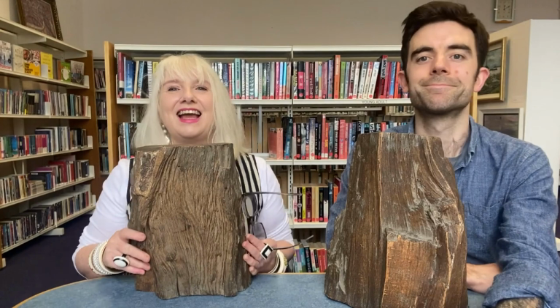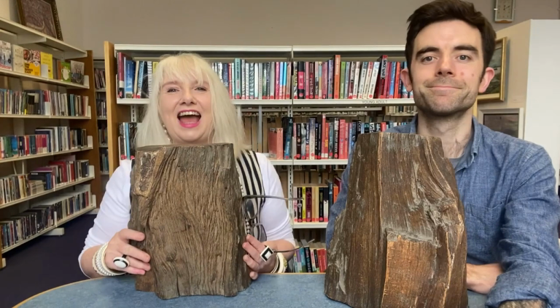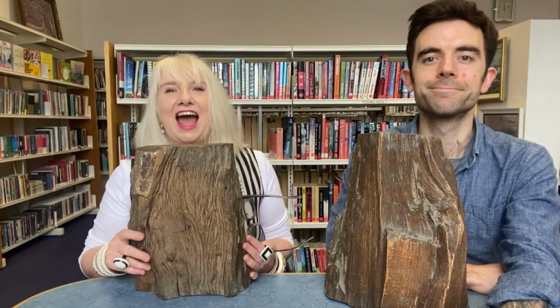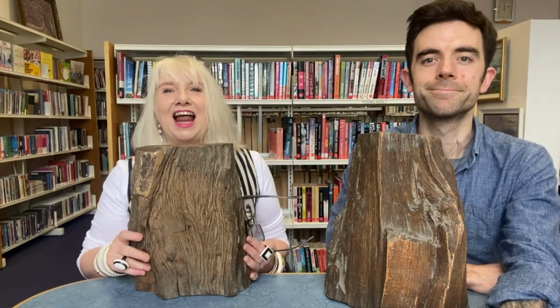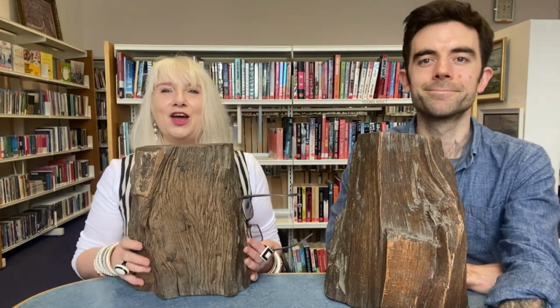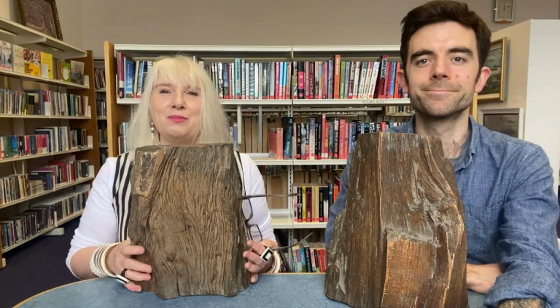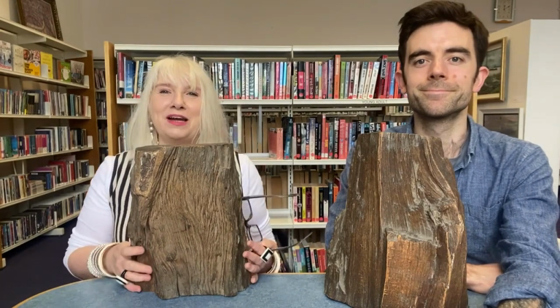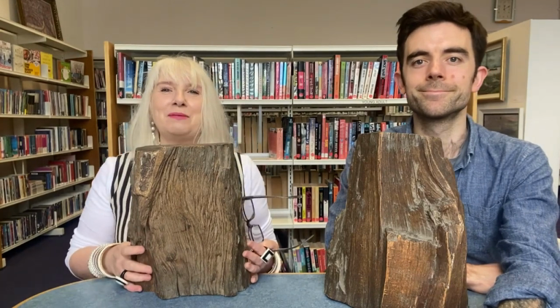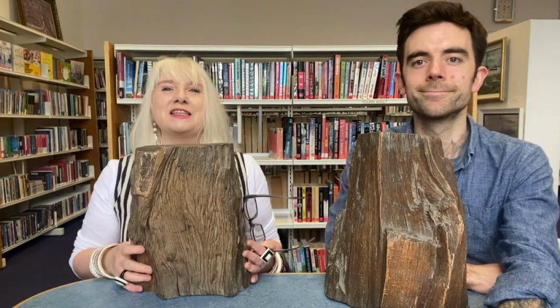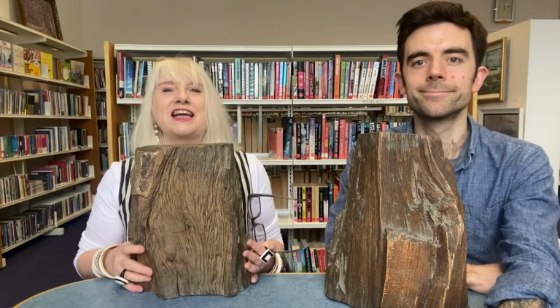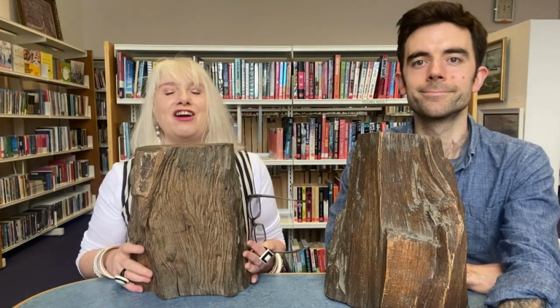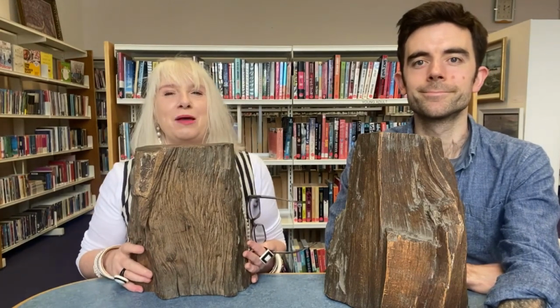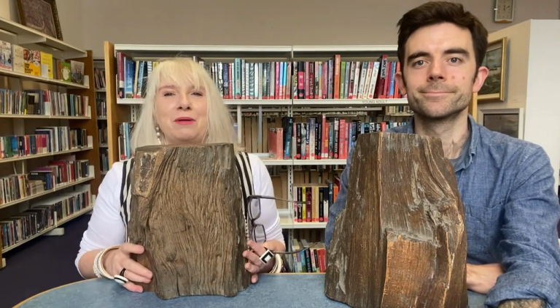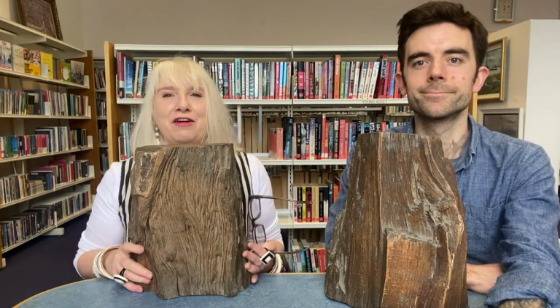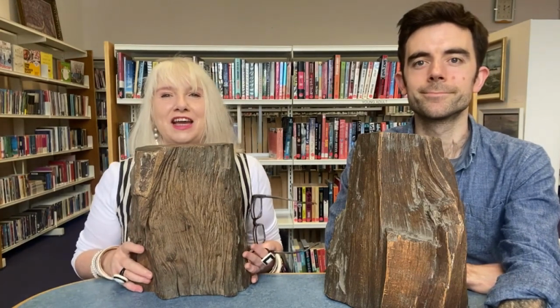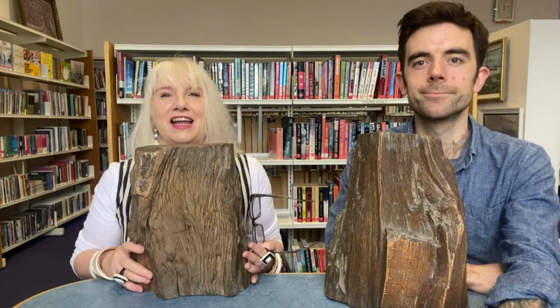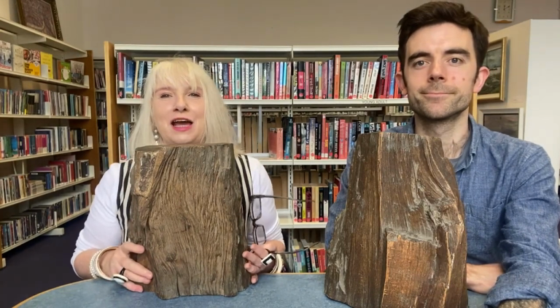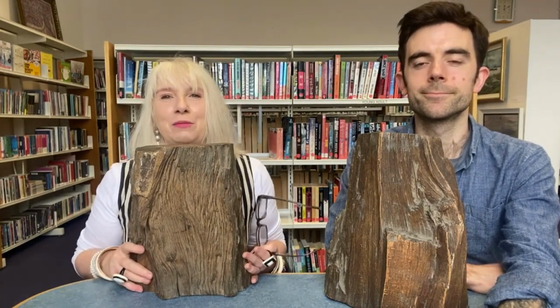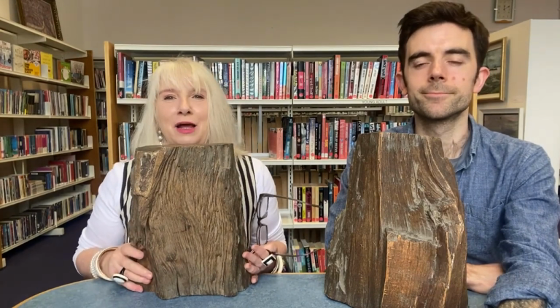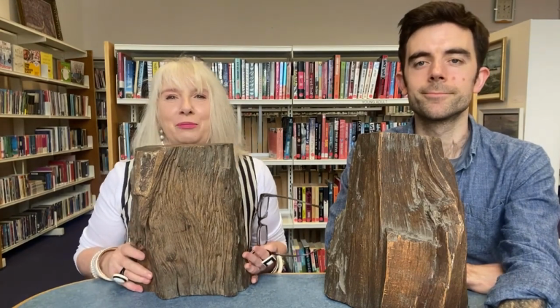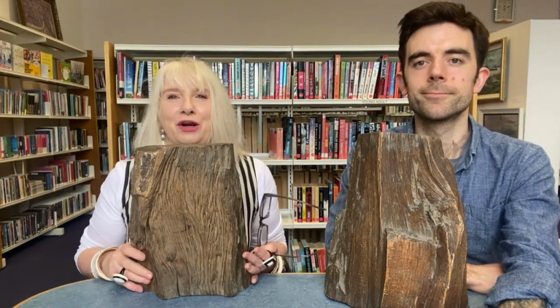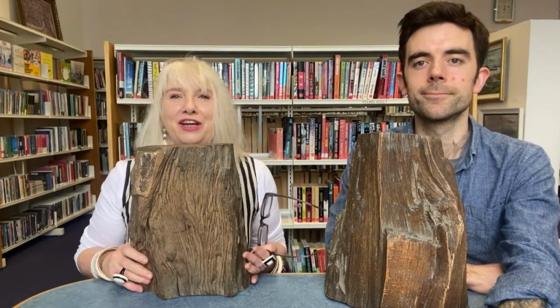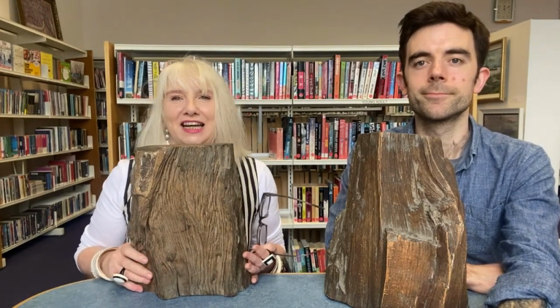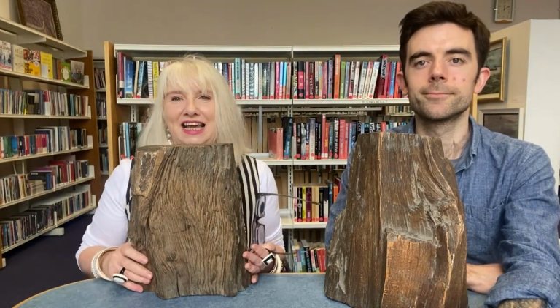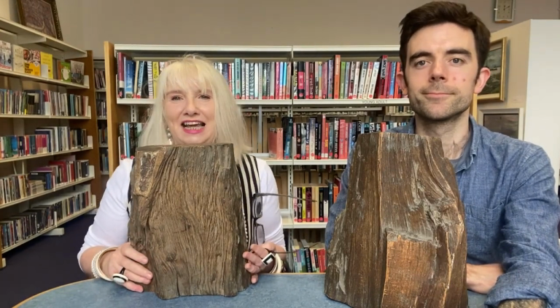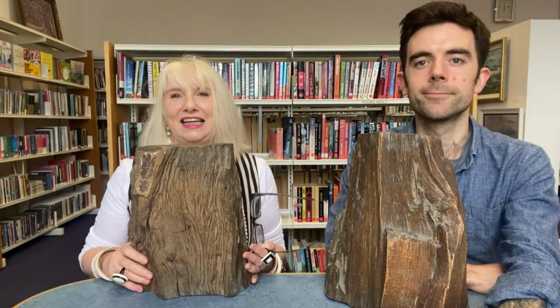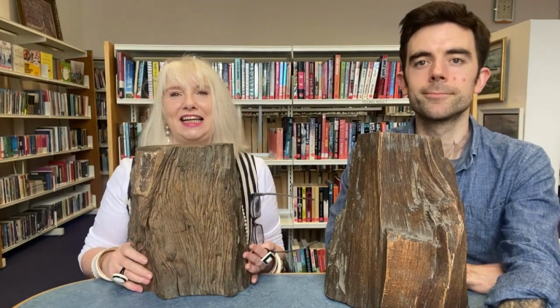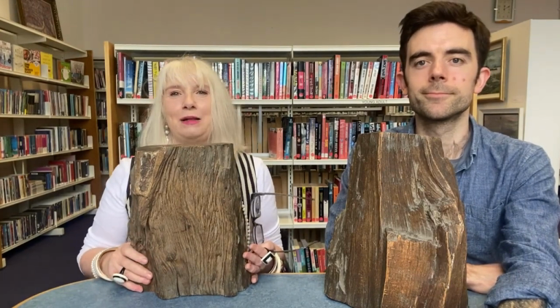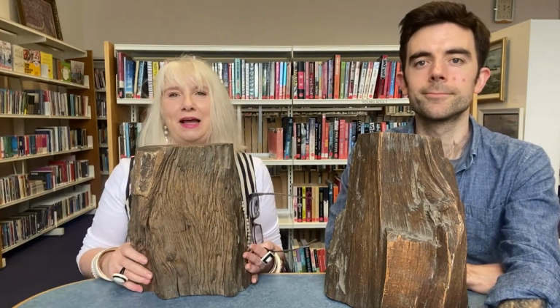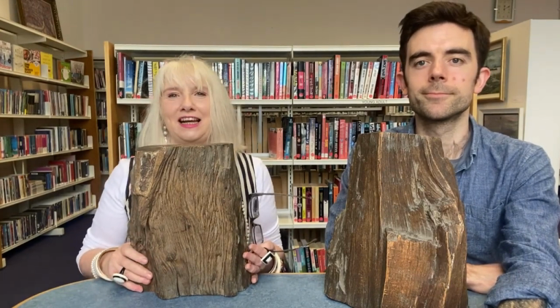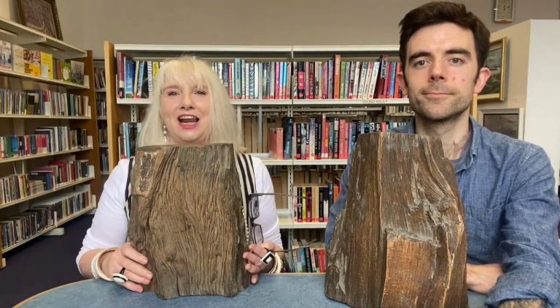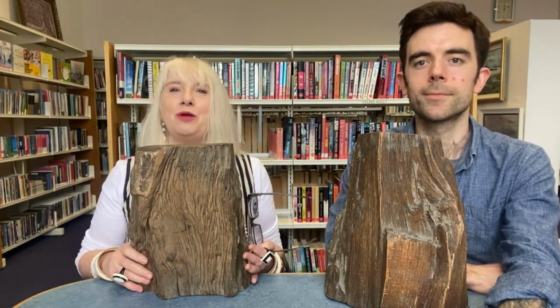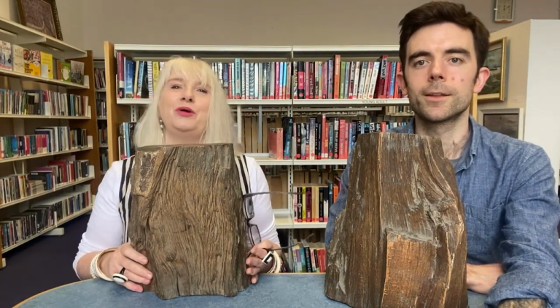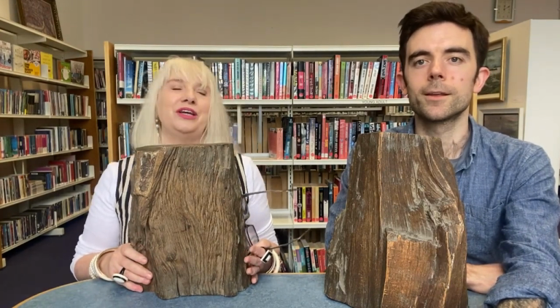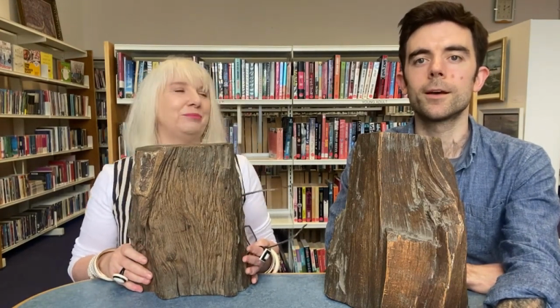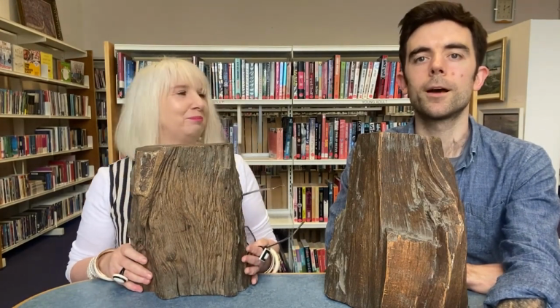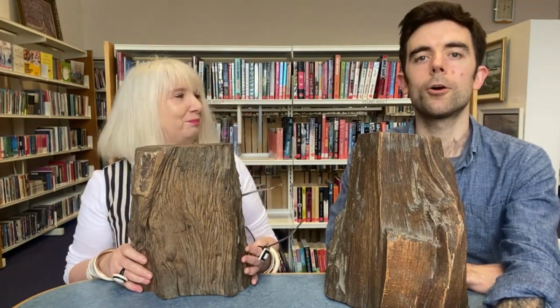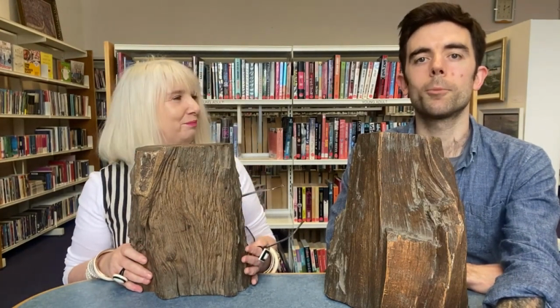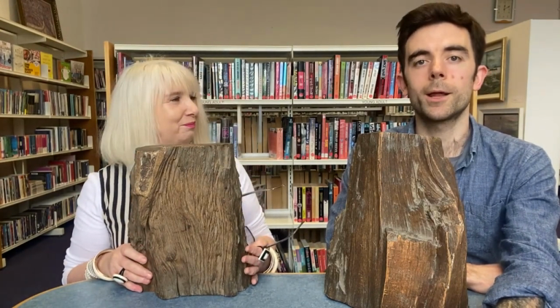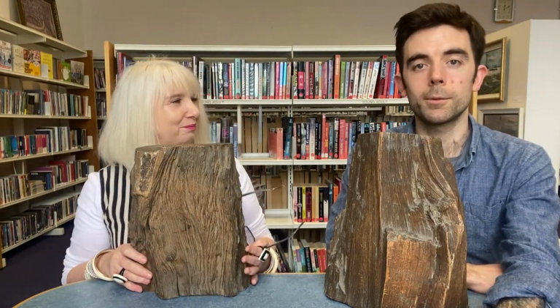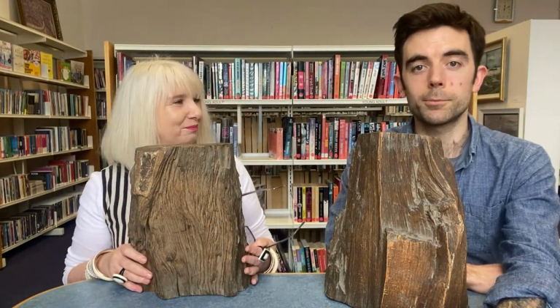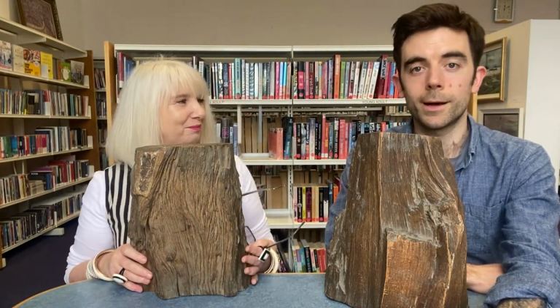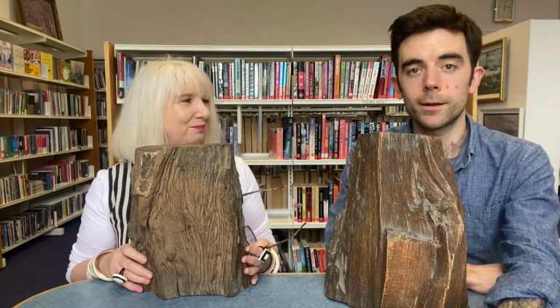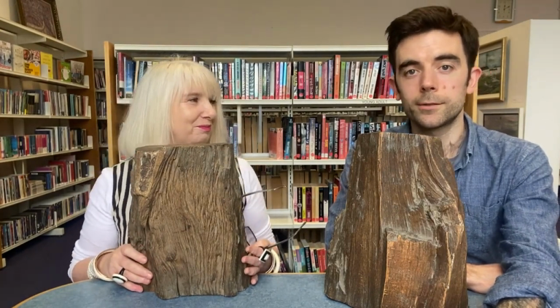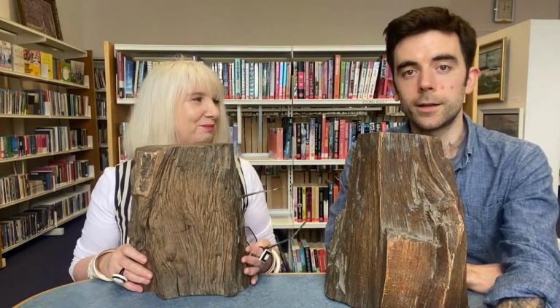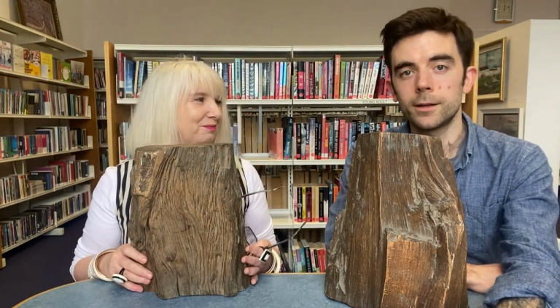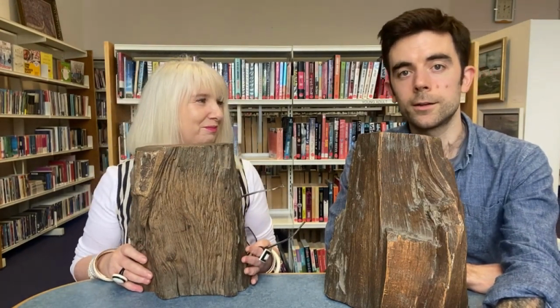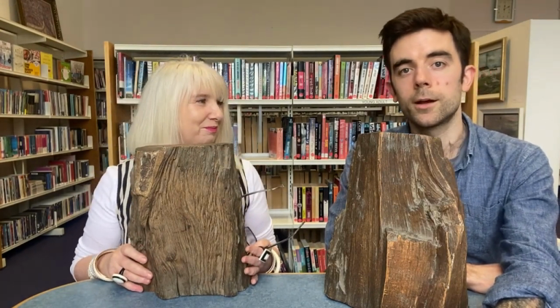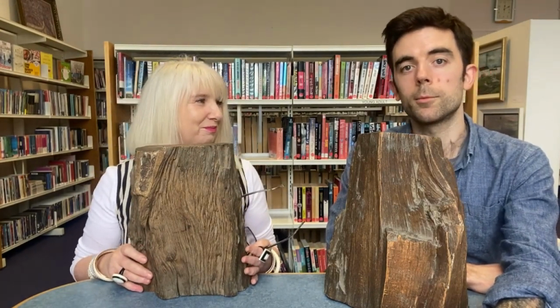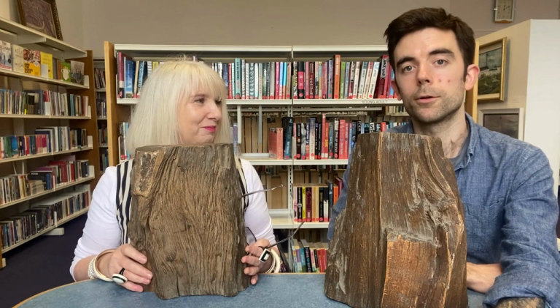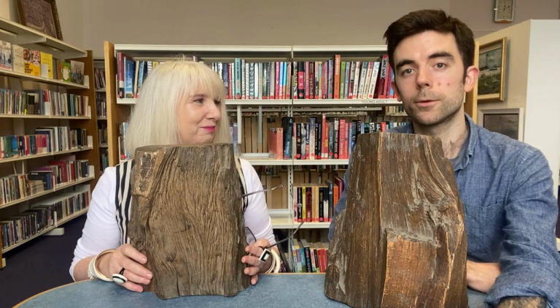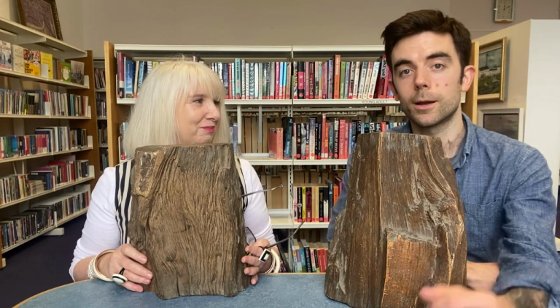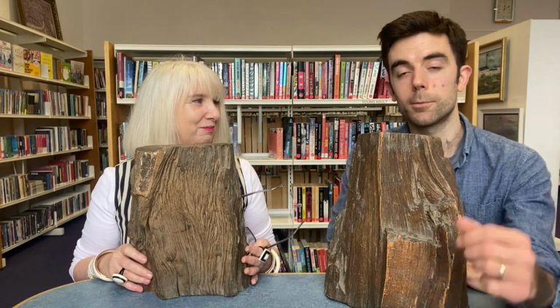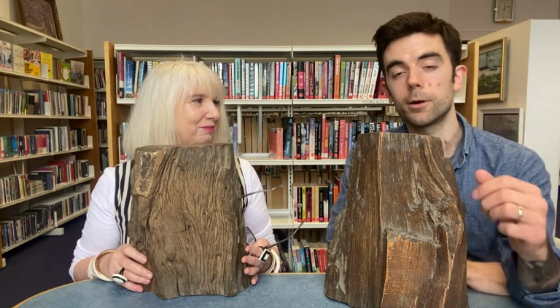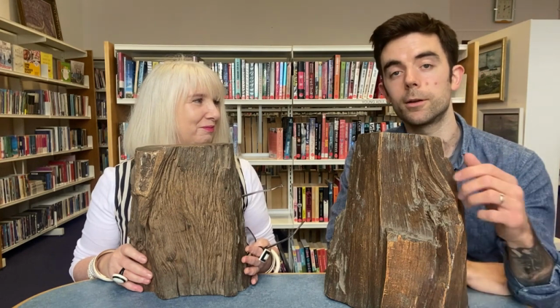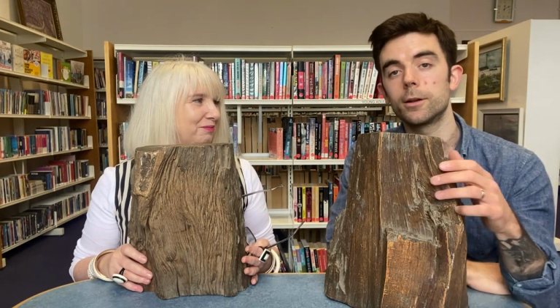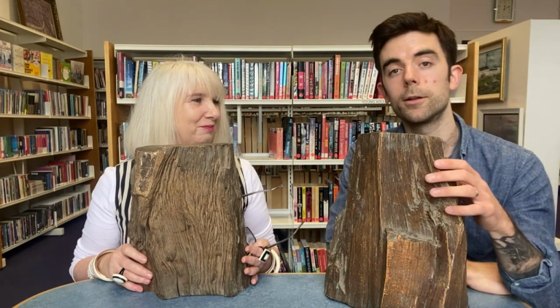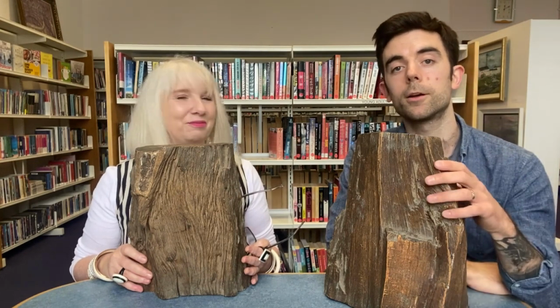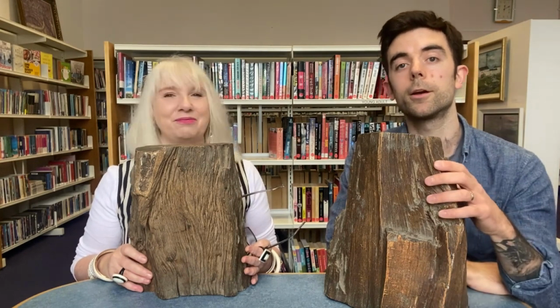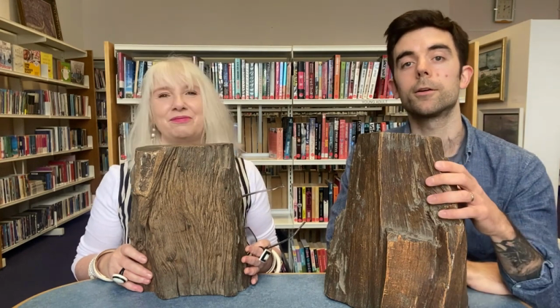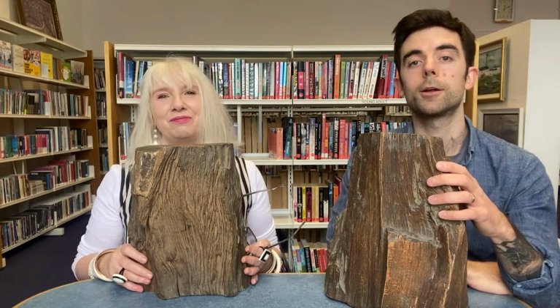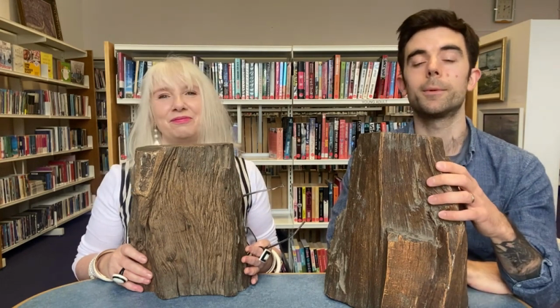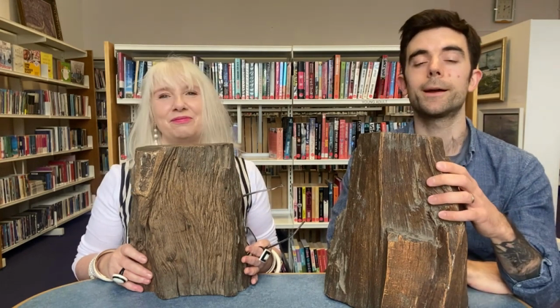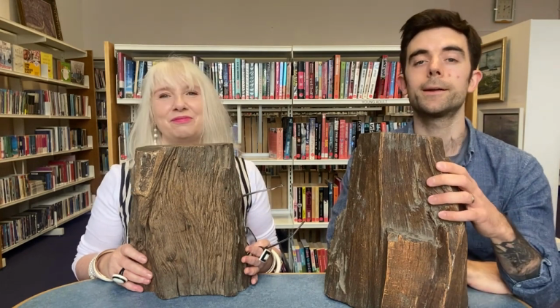Hello, my name is Caroline Barry and I'm a librarian in Kilbeggan Library. Hello, my name is Manus Lenehan. I'm also a librarian here in Kilbeggan.